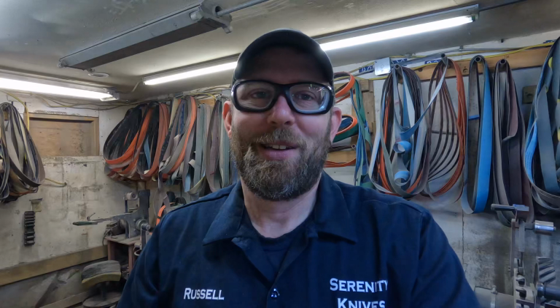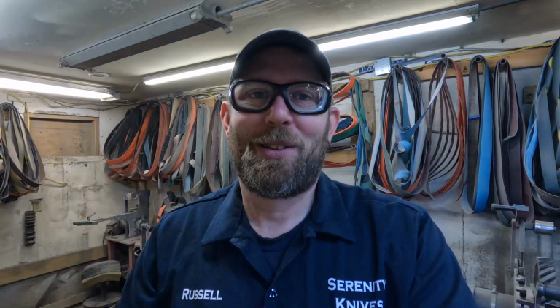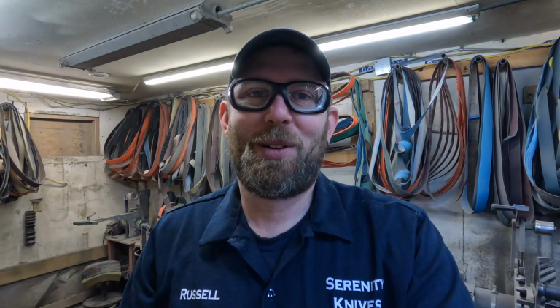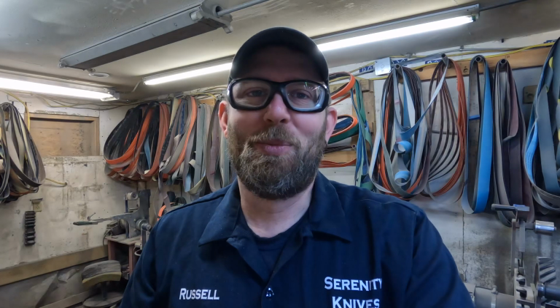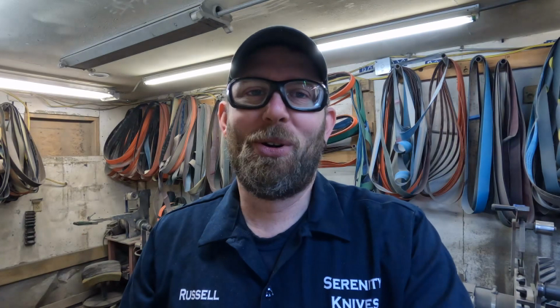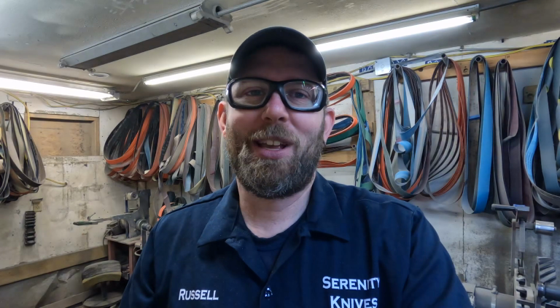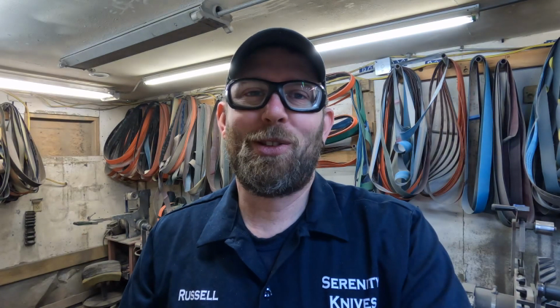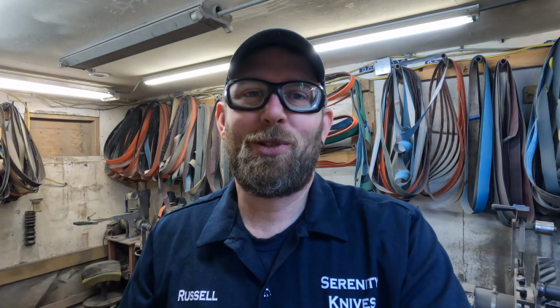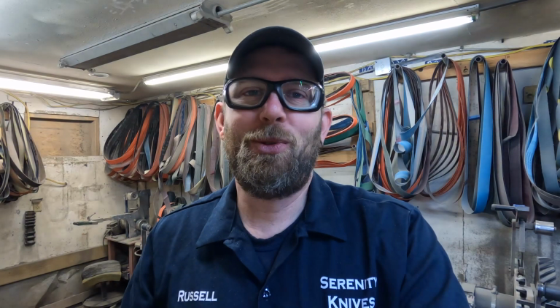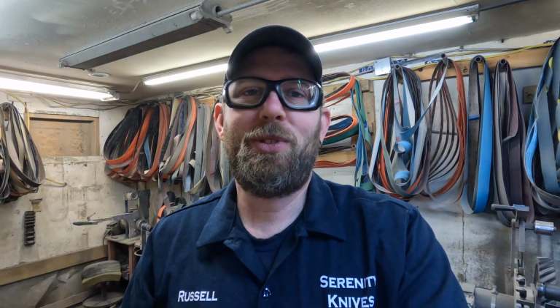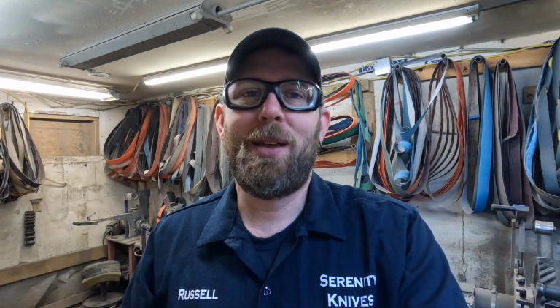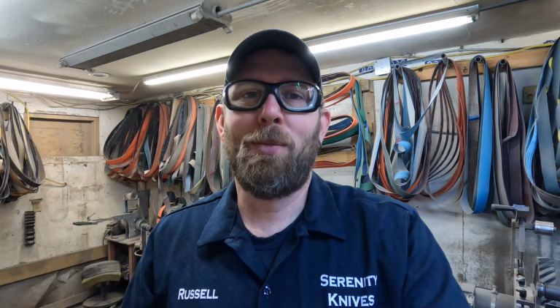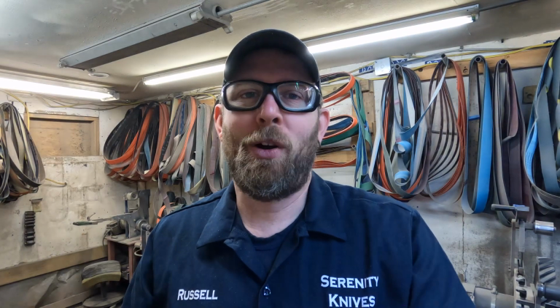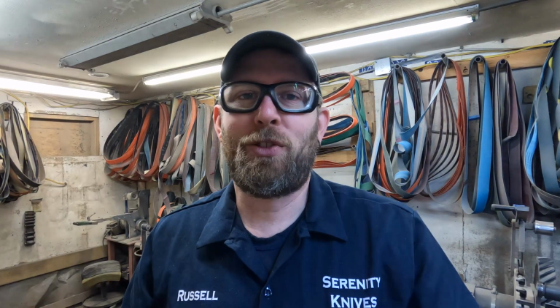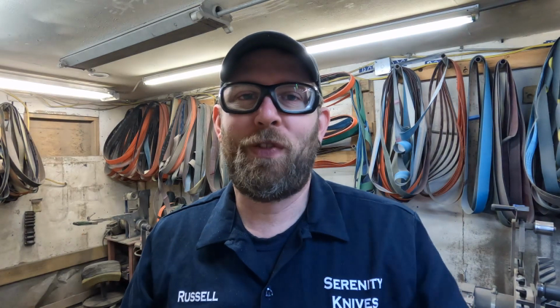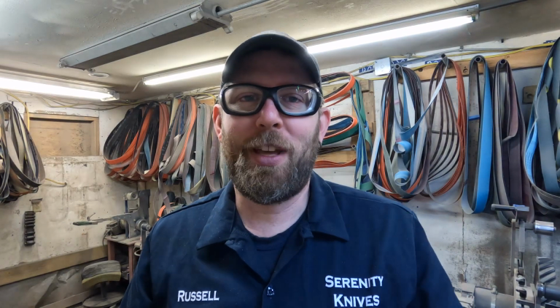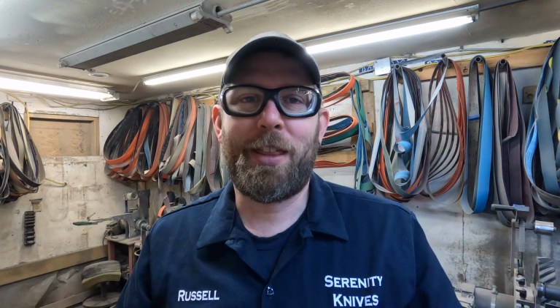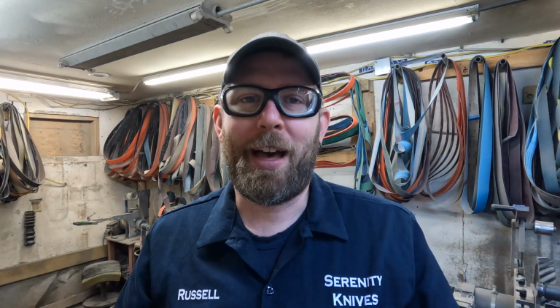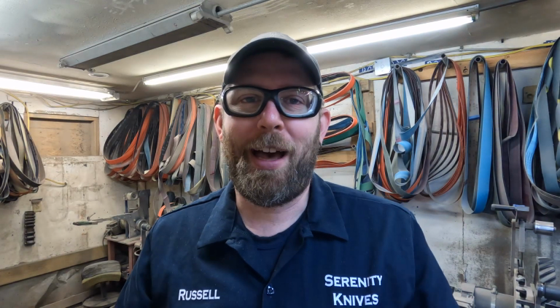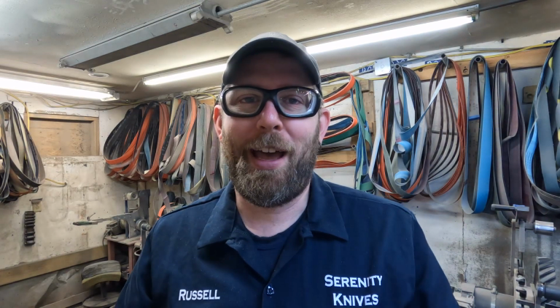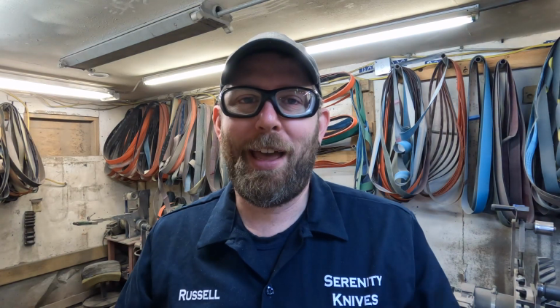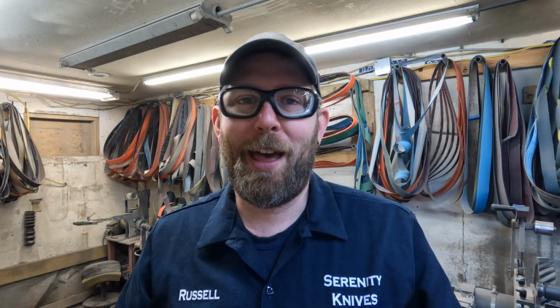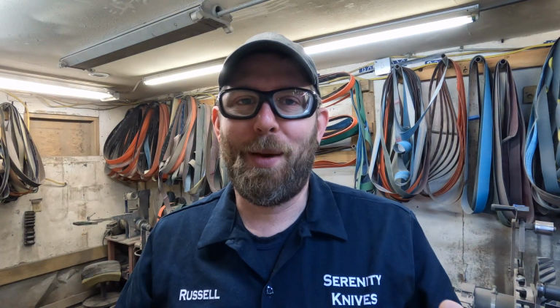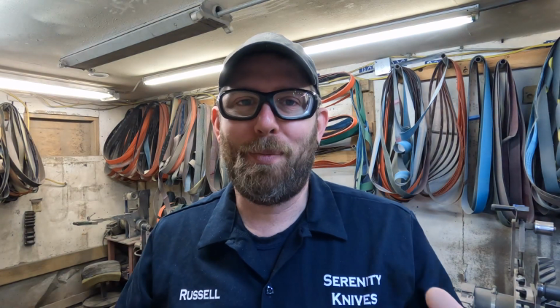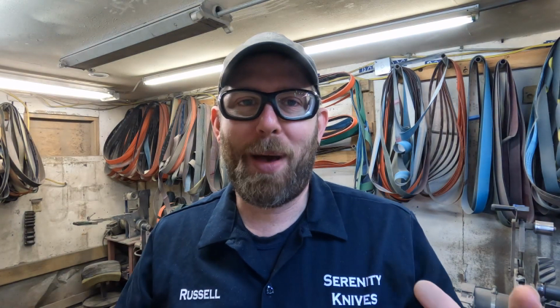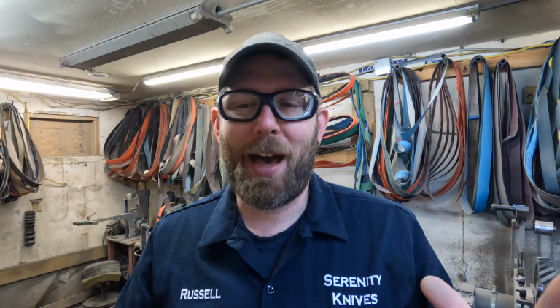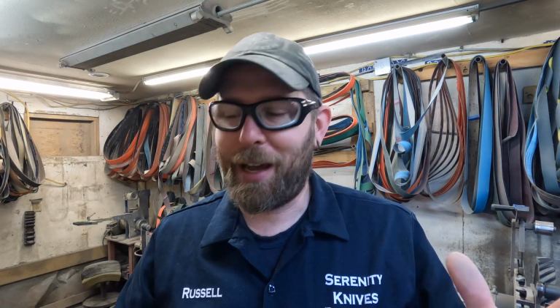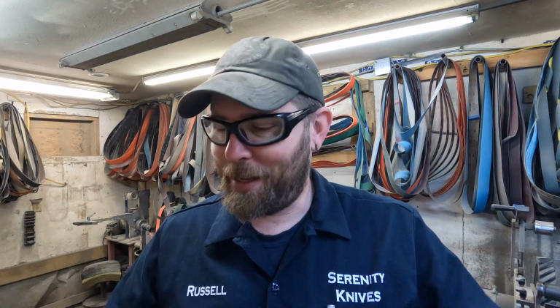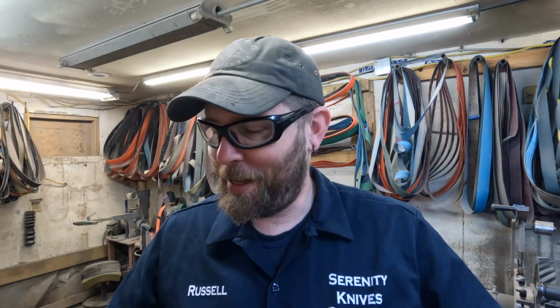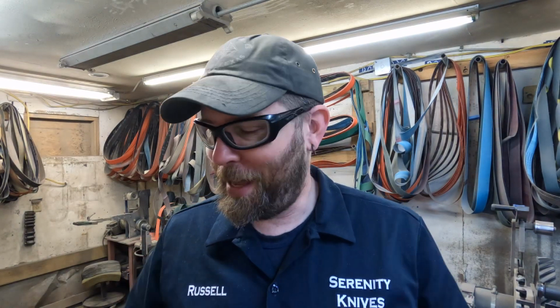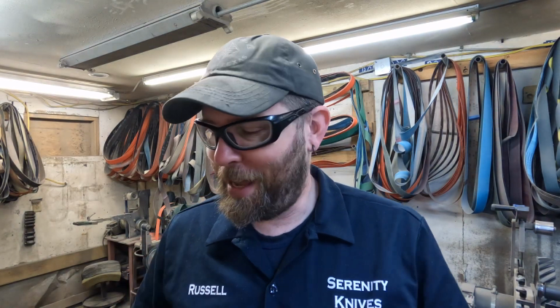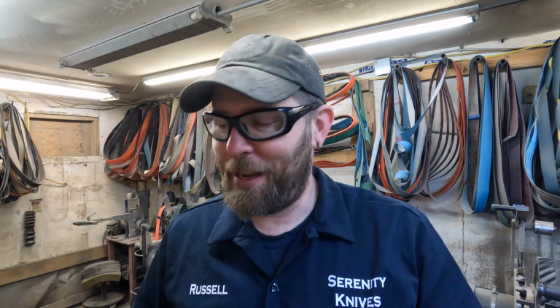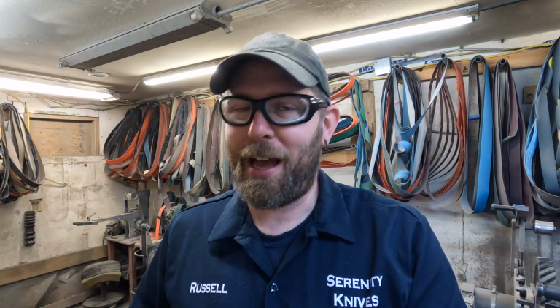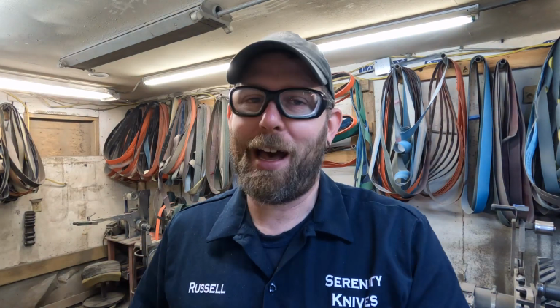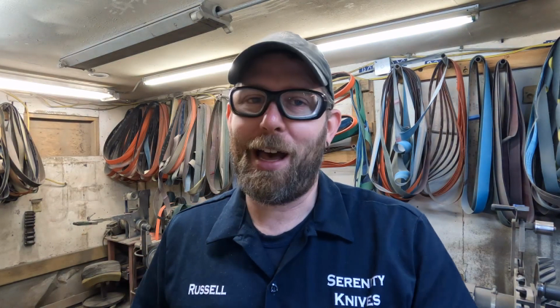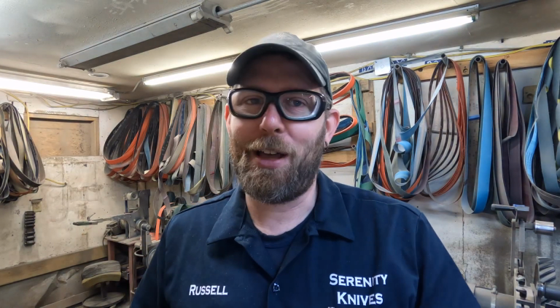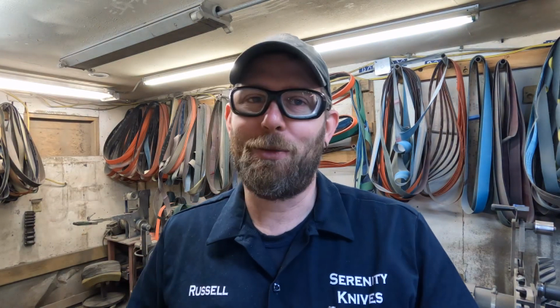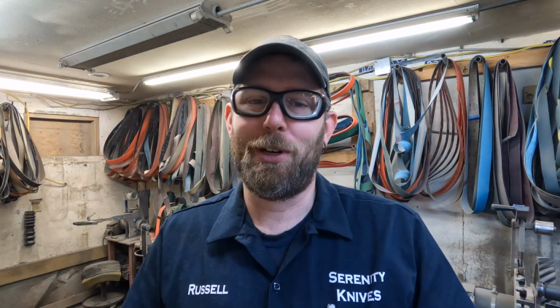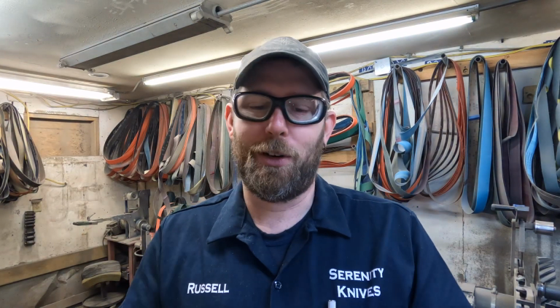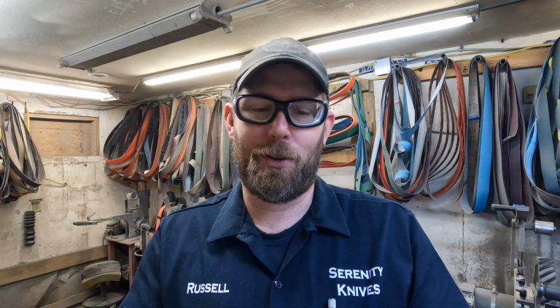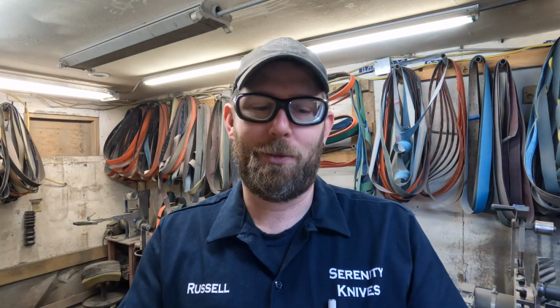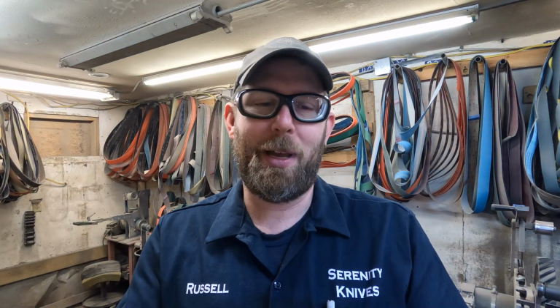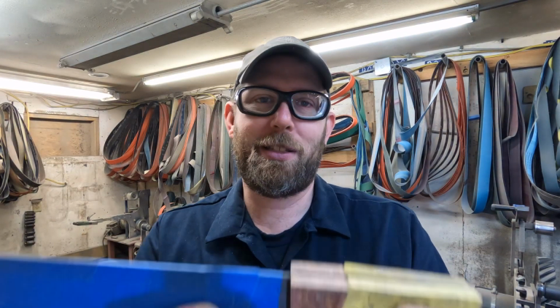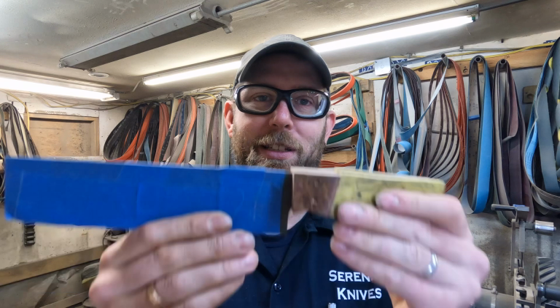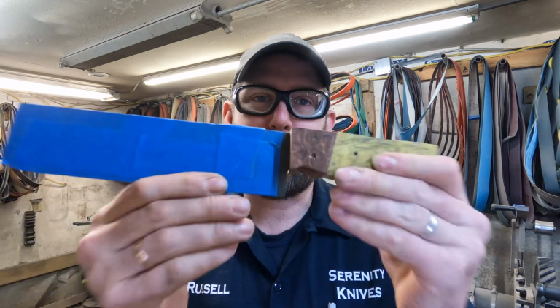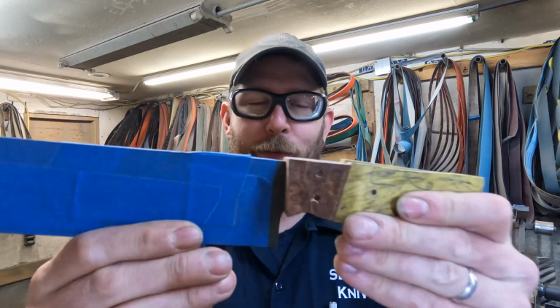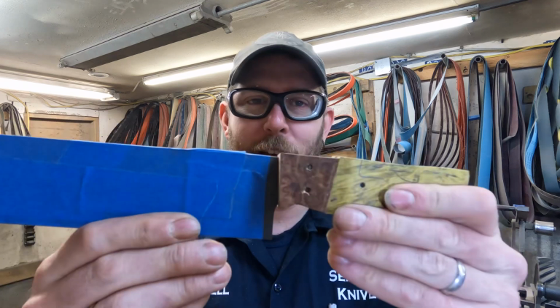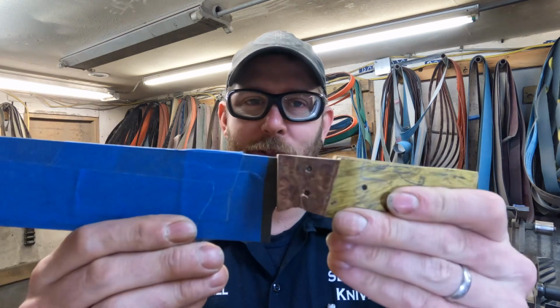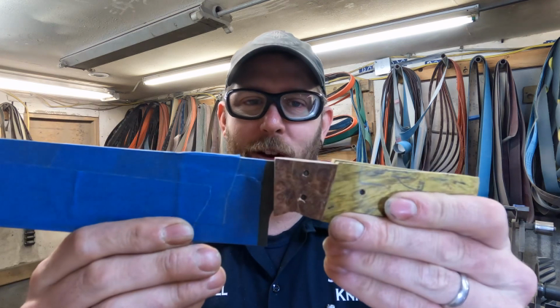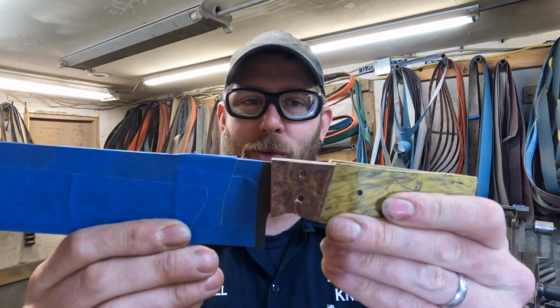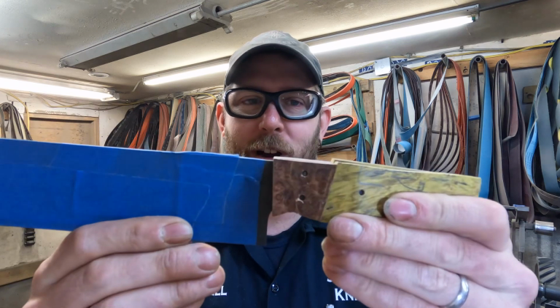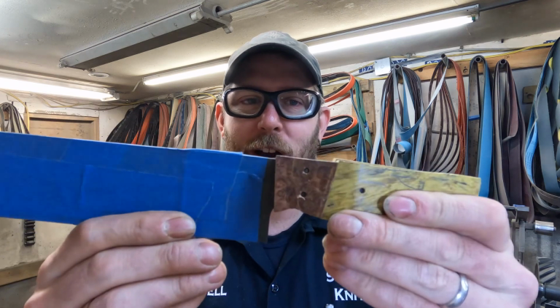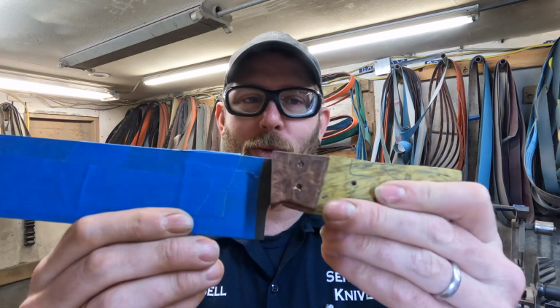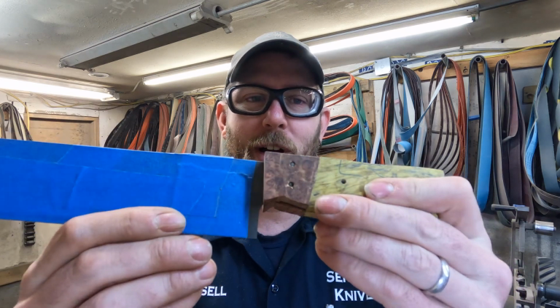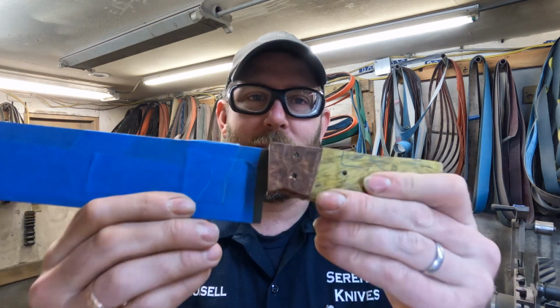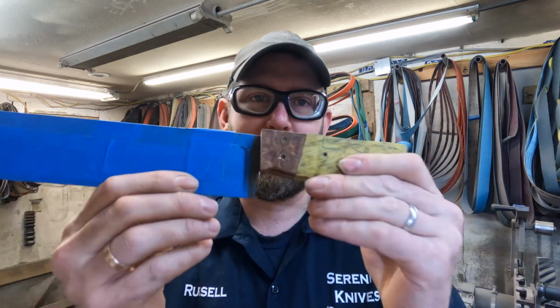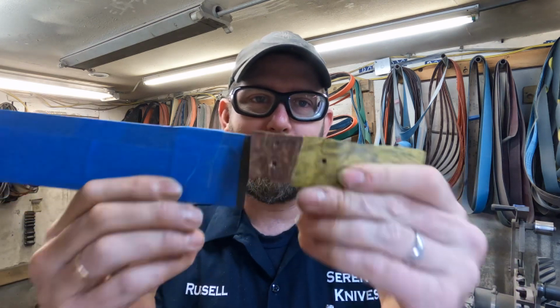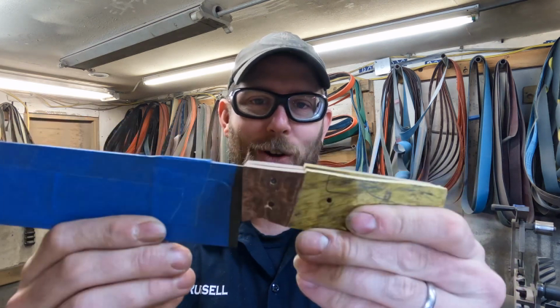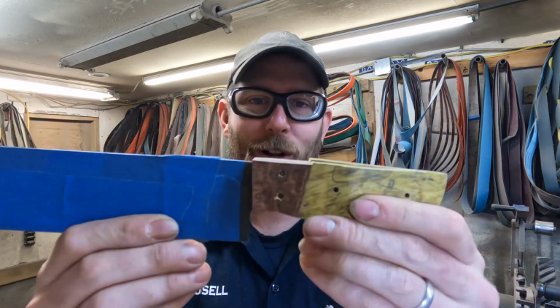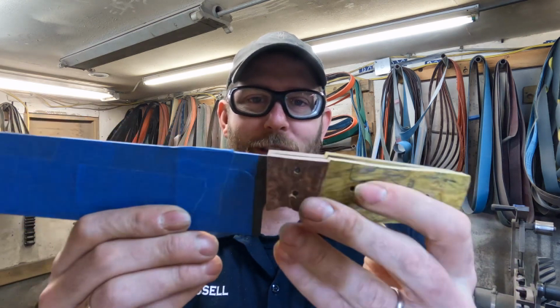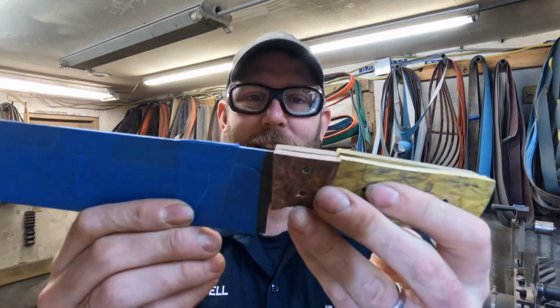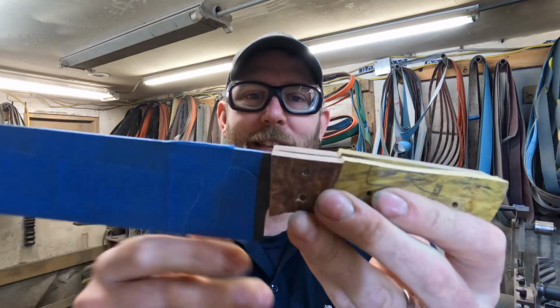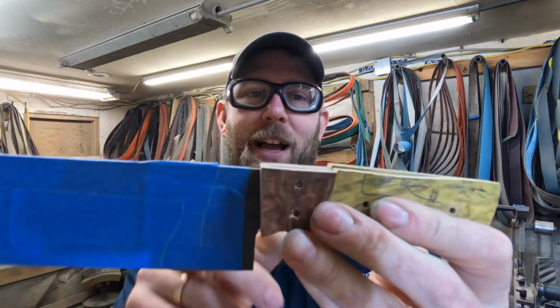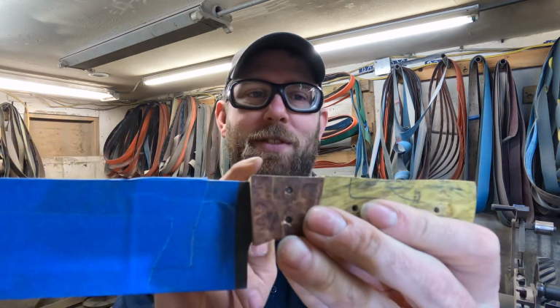Good morning, it's Tuesday, March 5th. I am back and I will basically figure out where I was on all these knives.